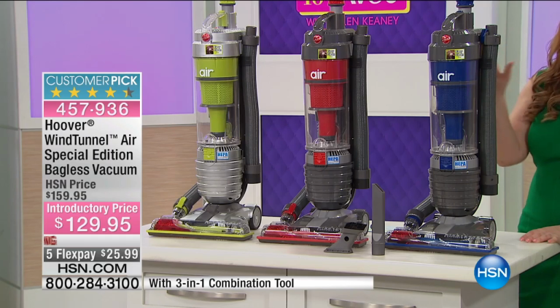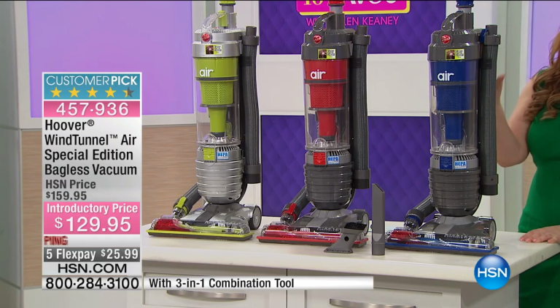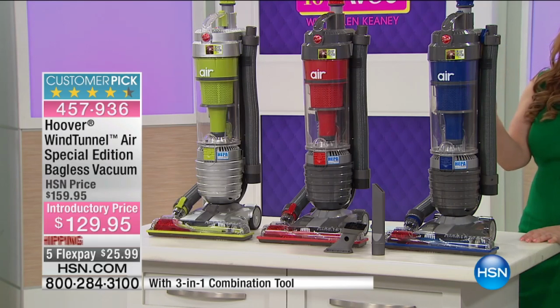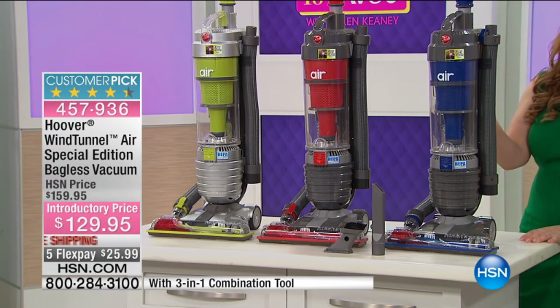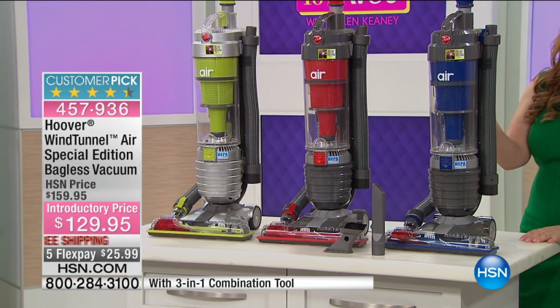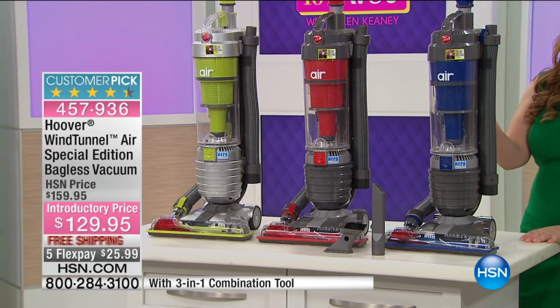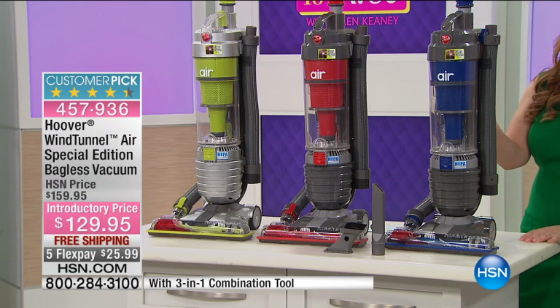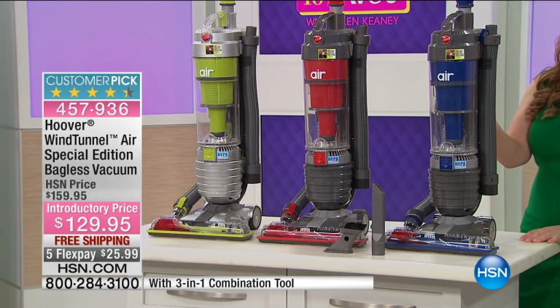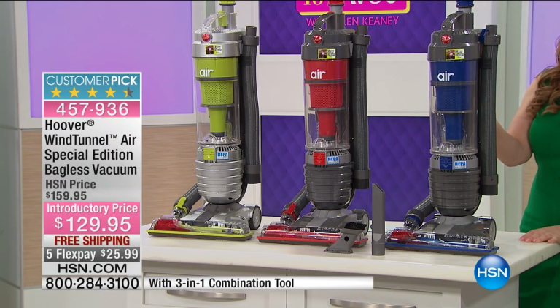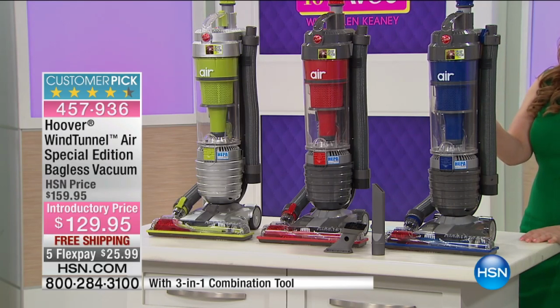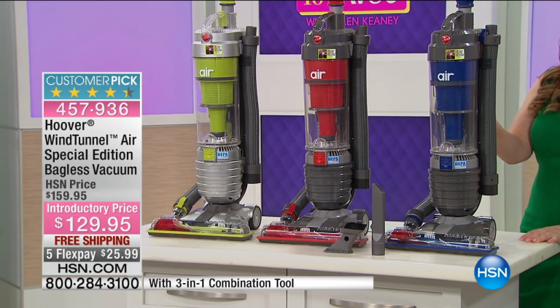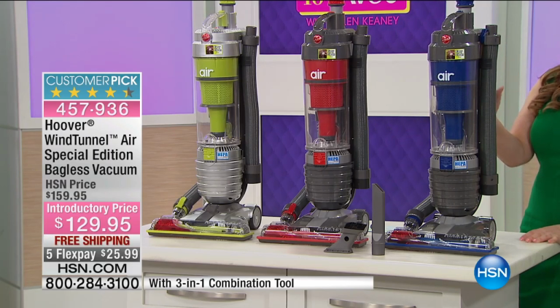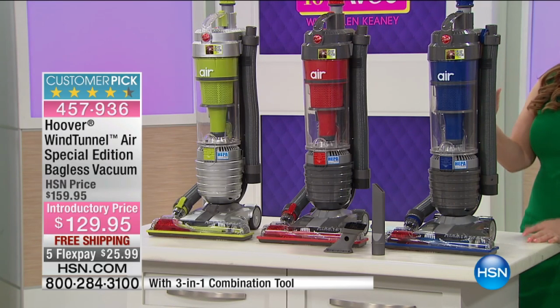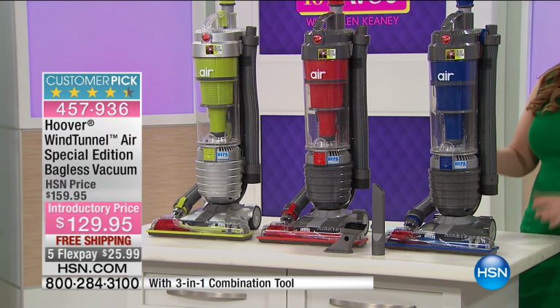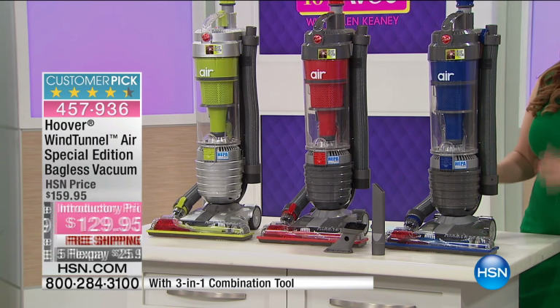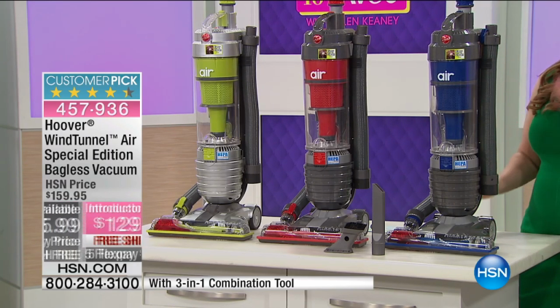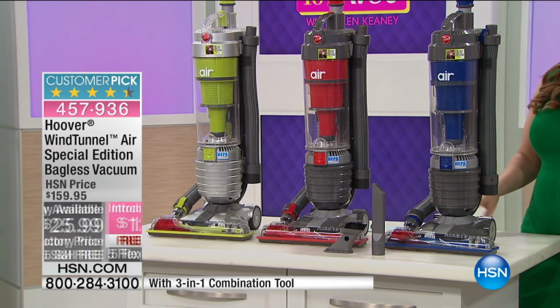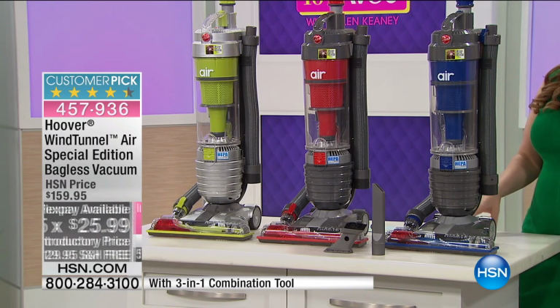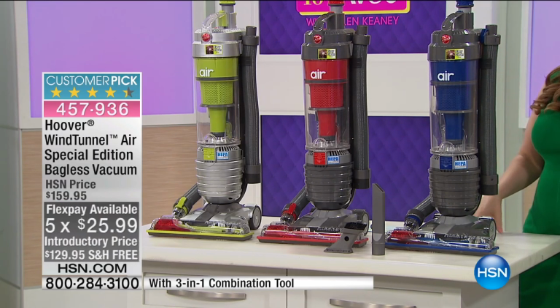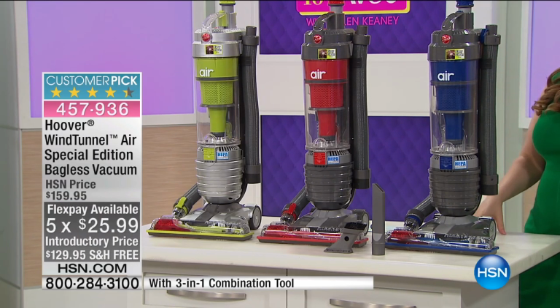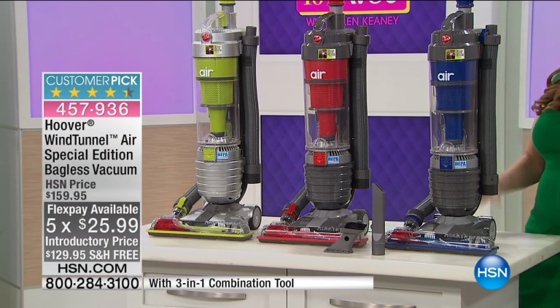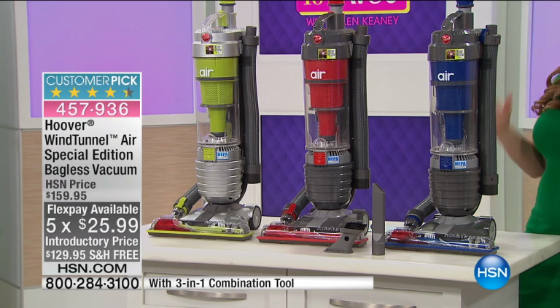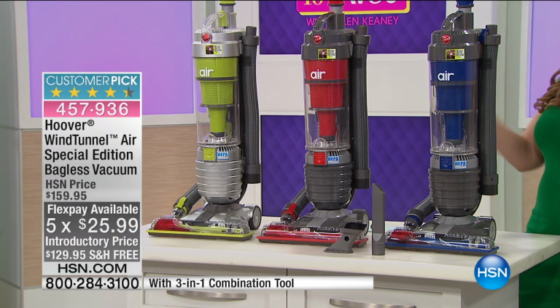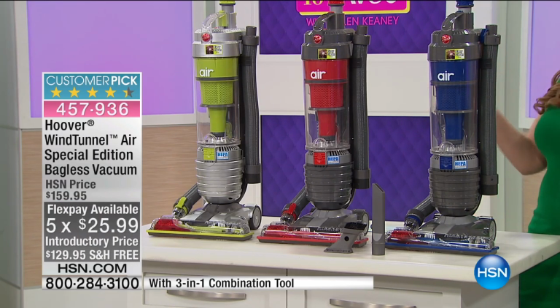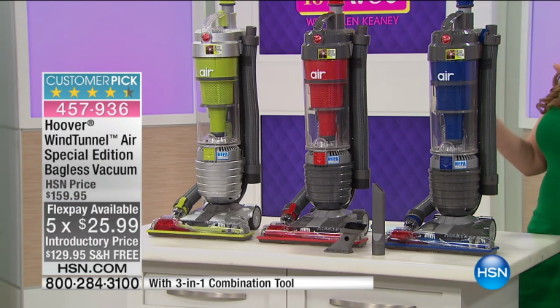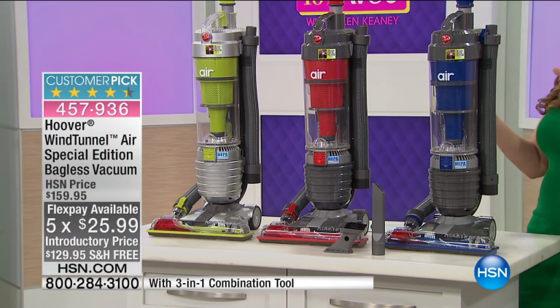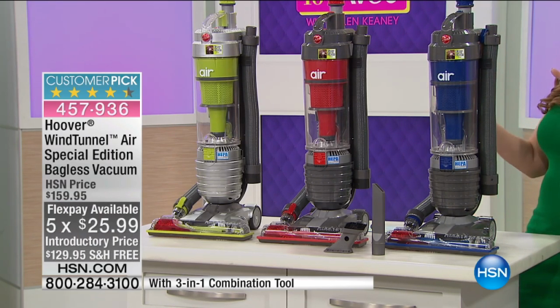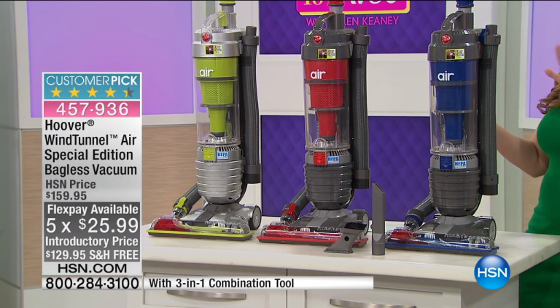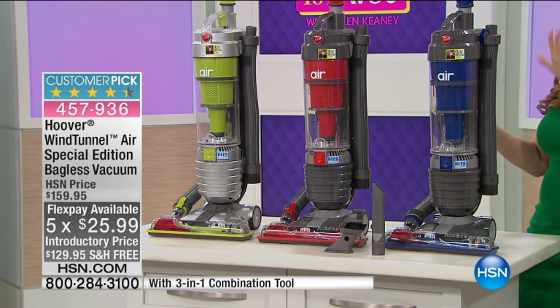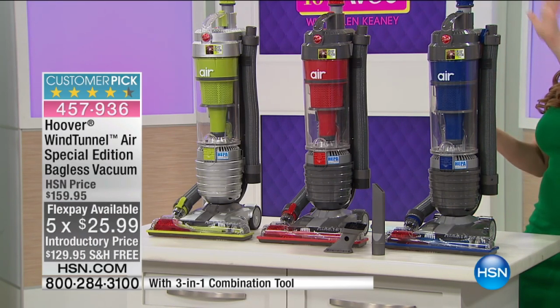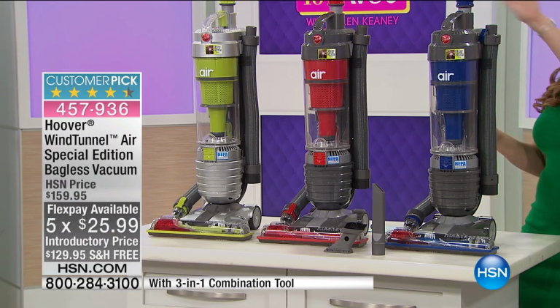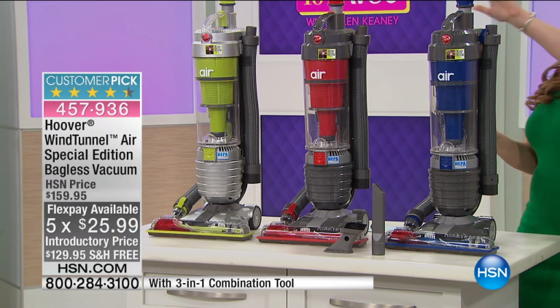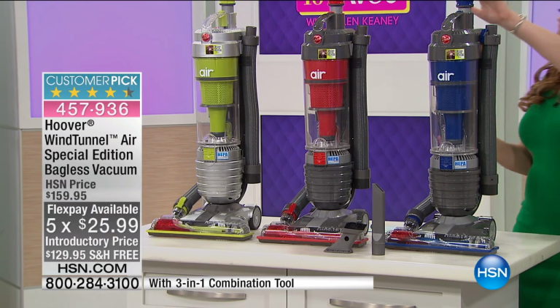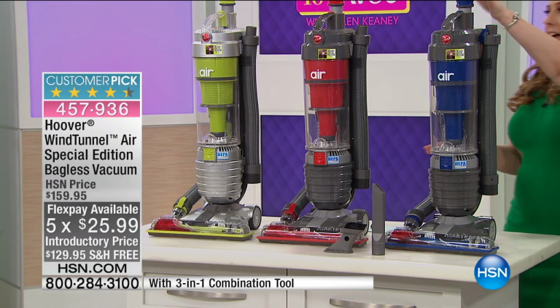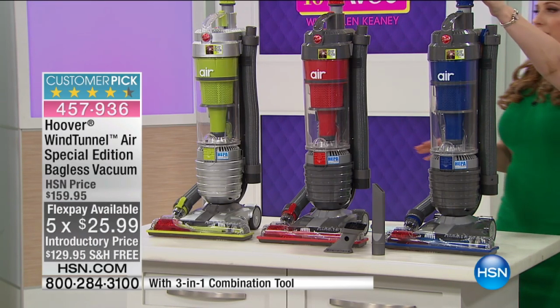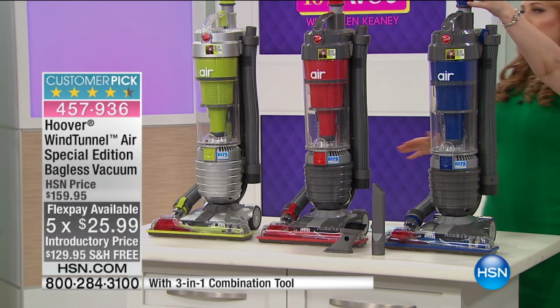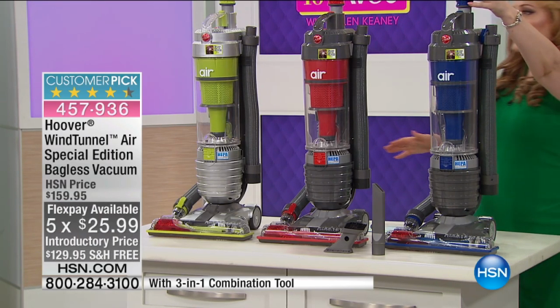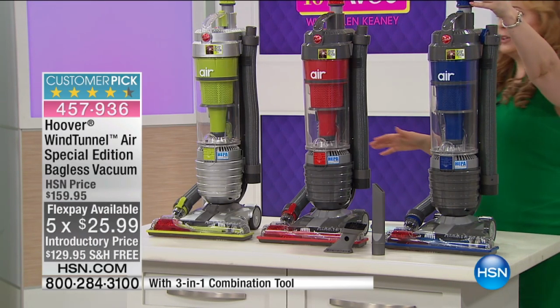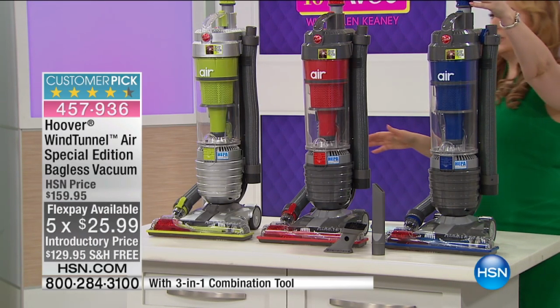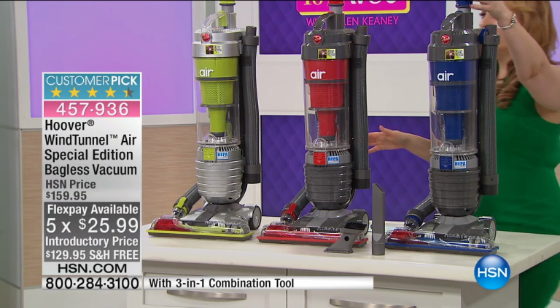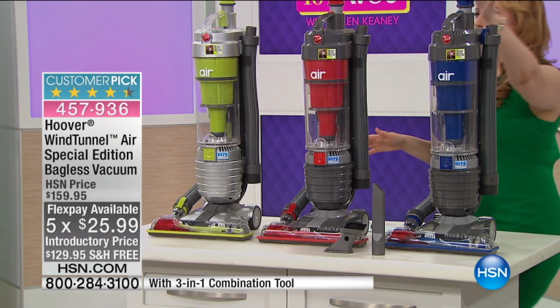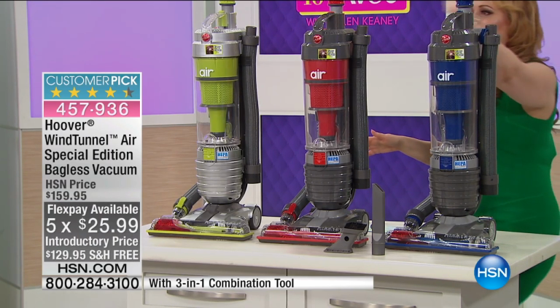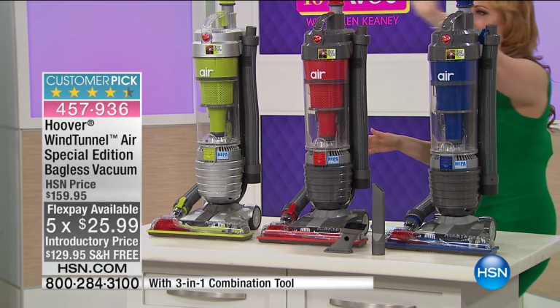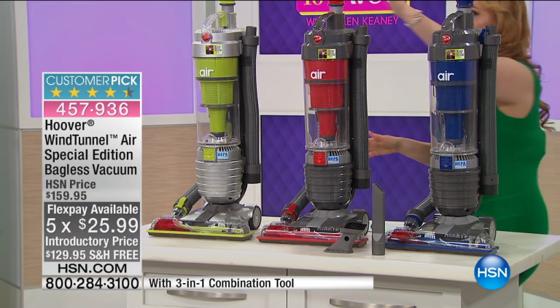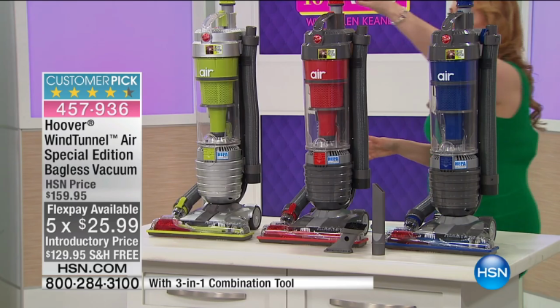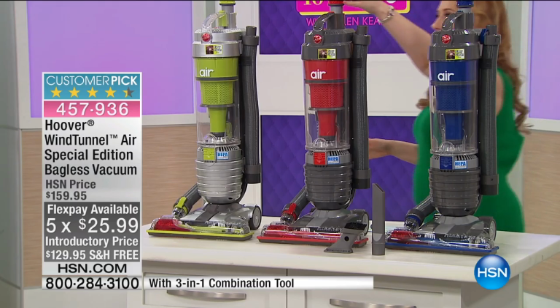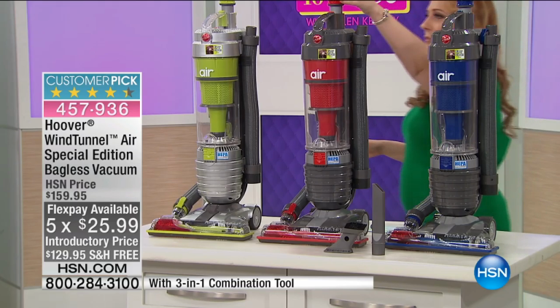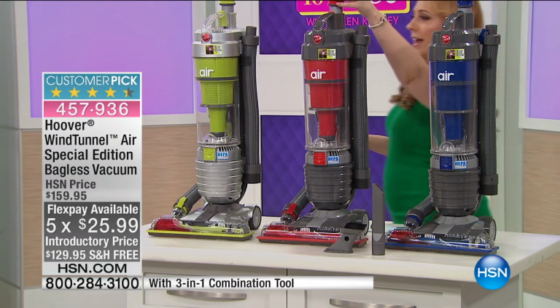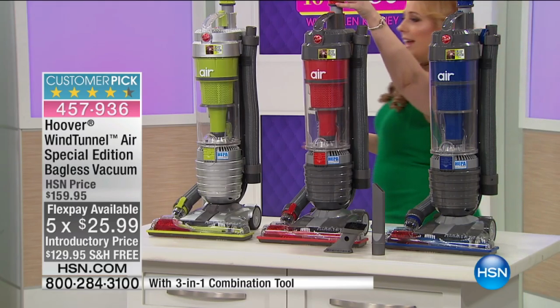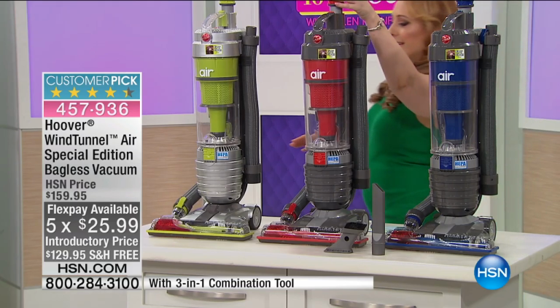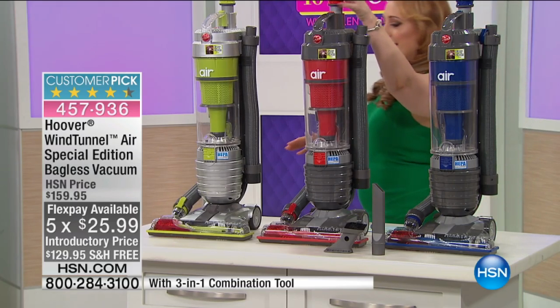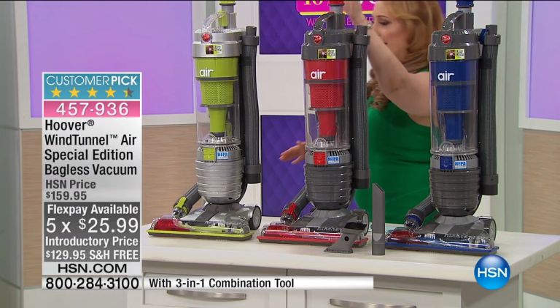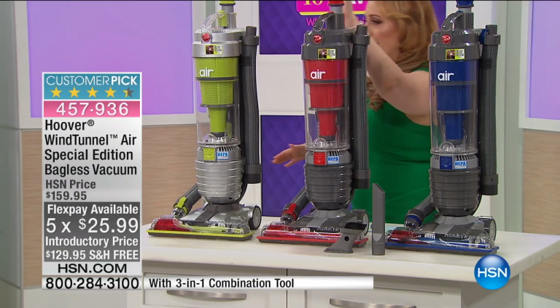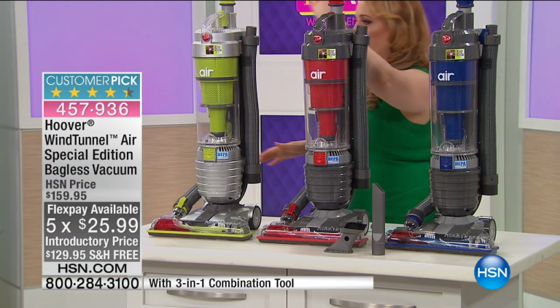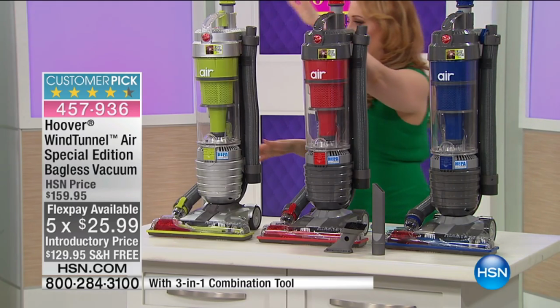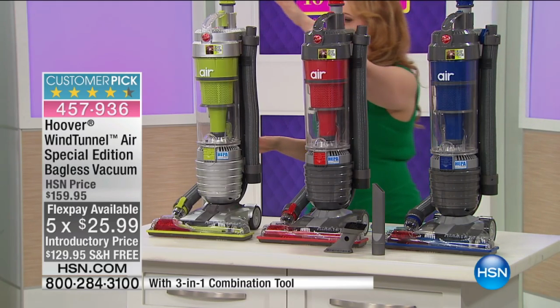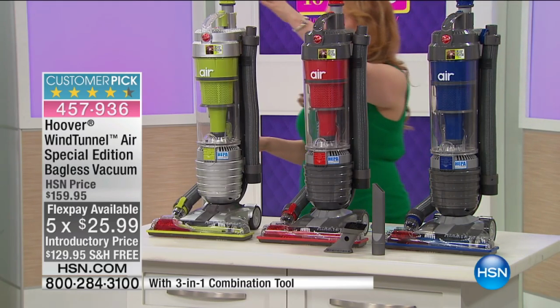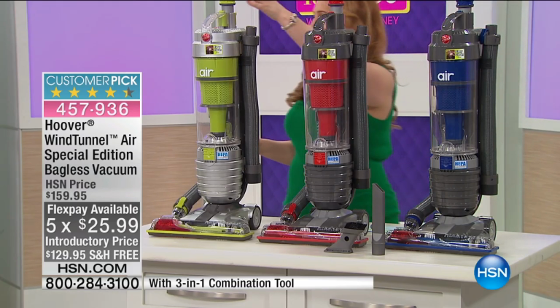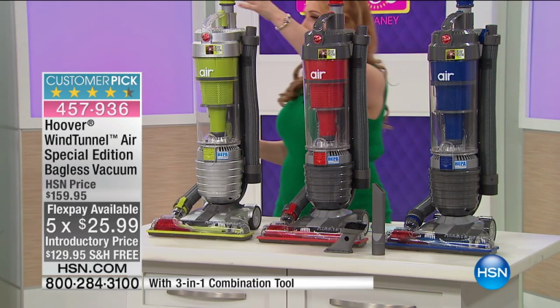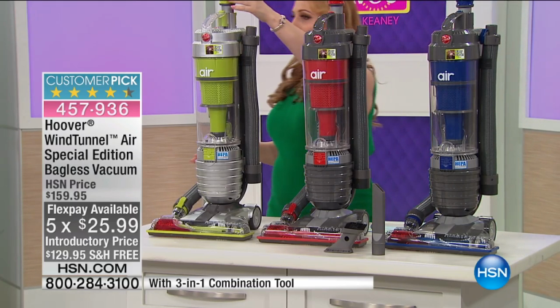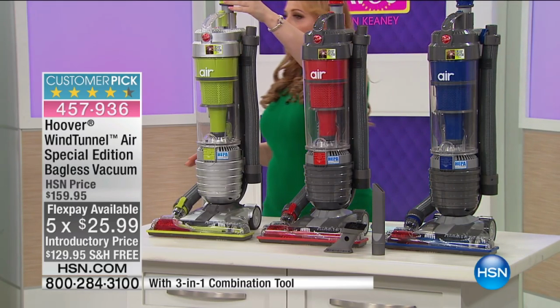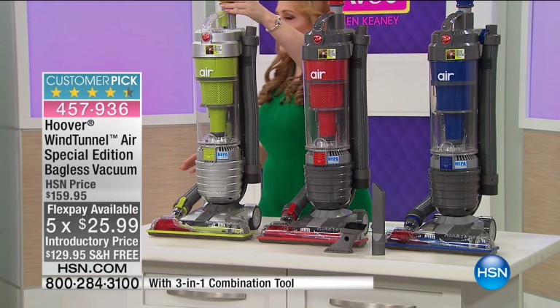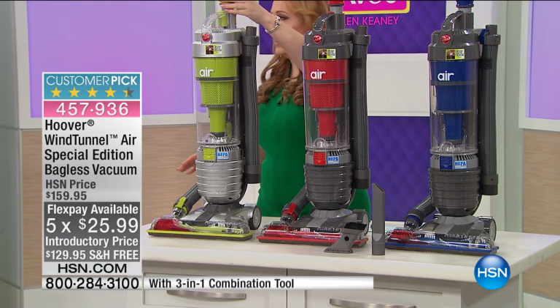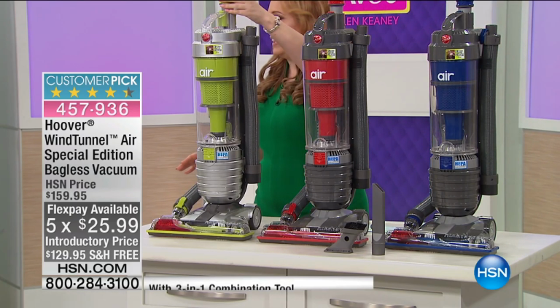And I'm doing five flex pay. So I have color choices, too — I have blue, I have red, and I've got the lime green.